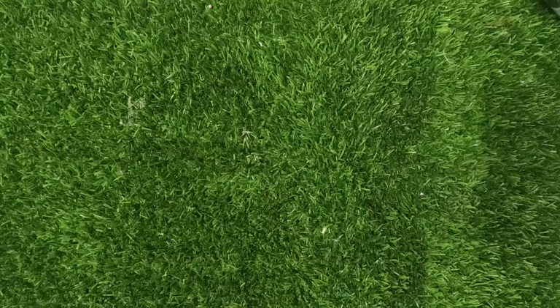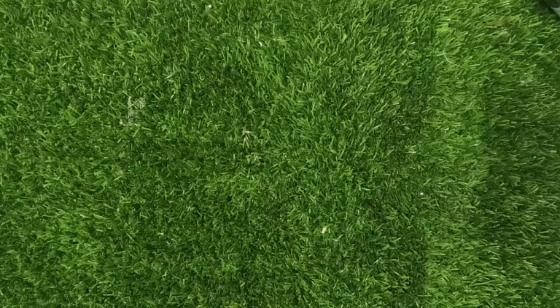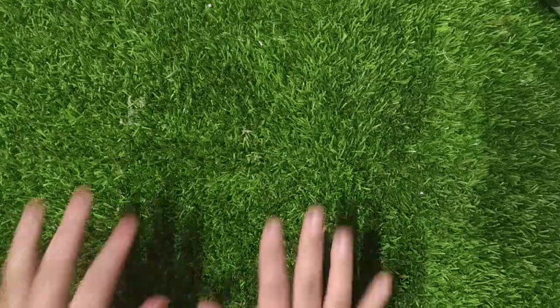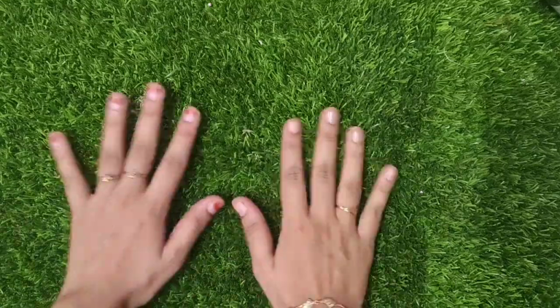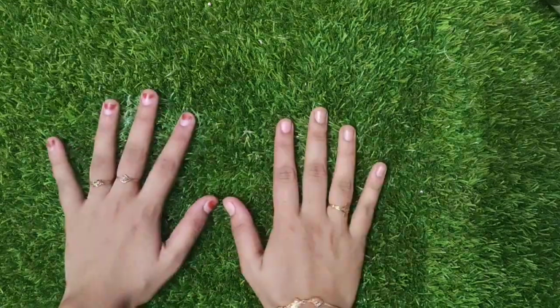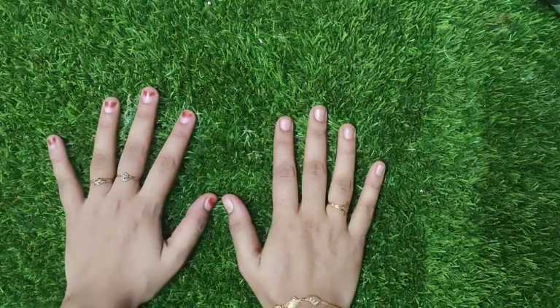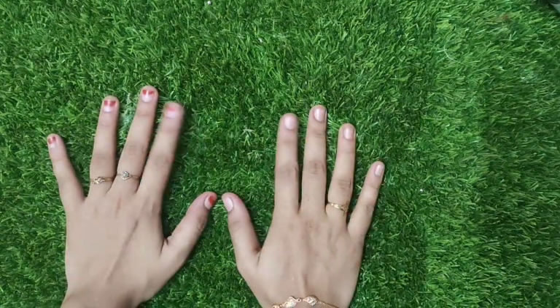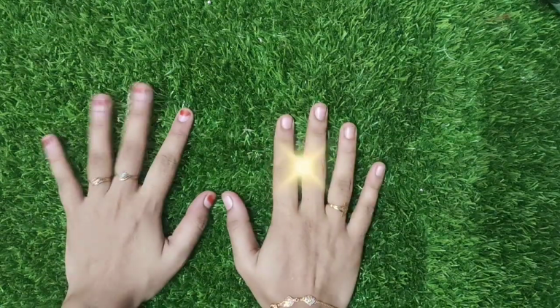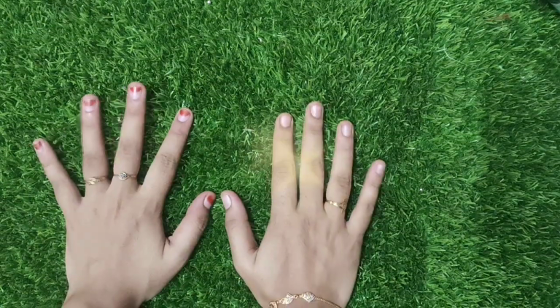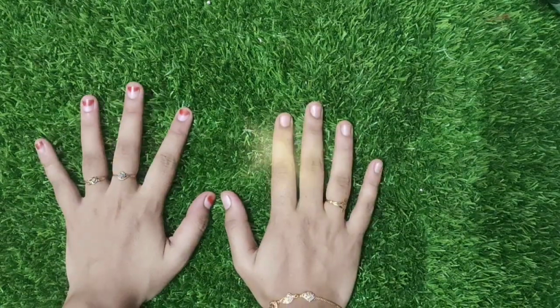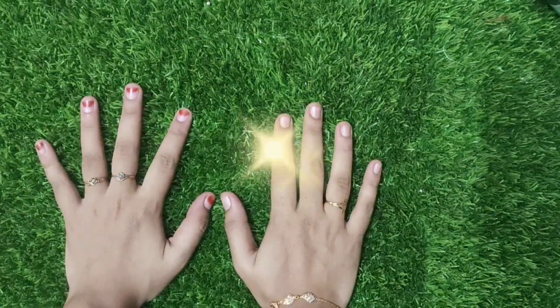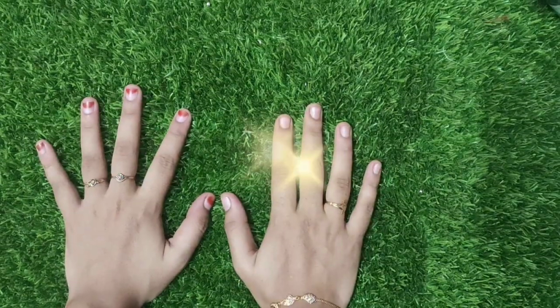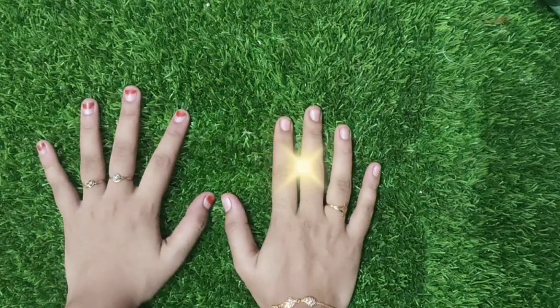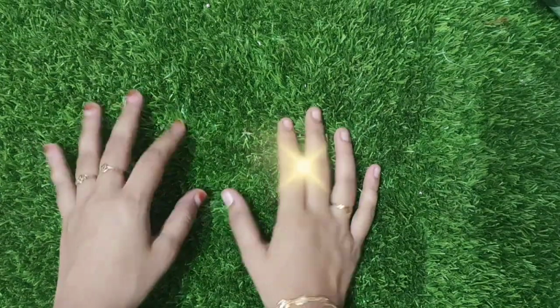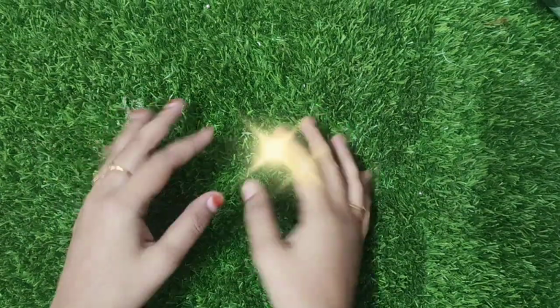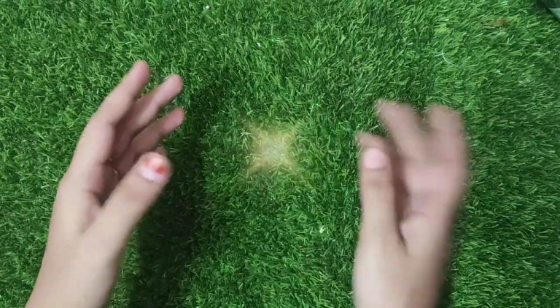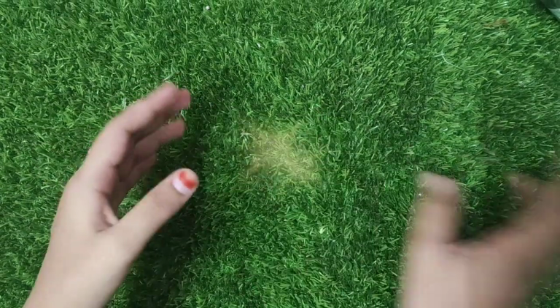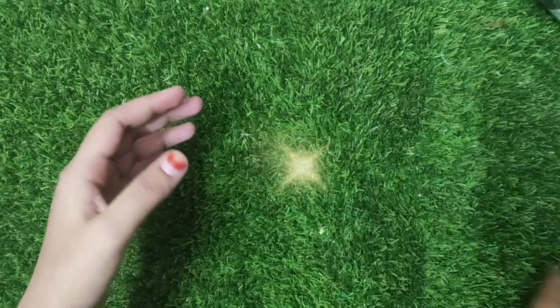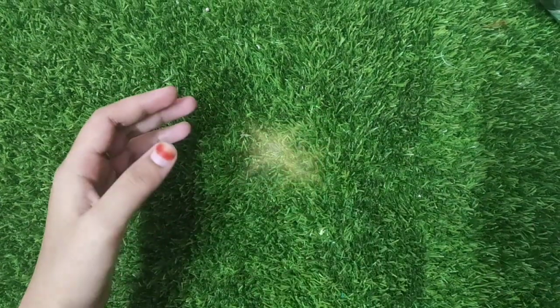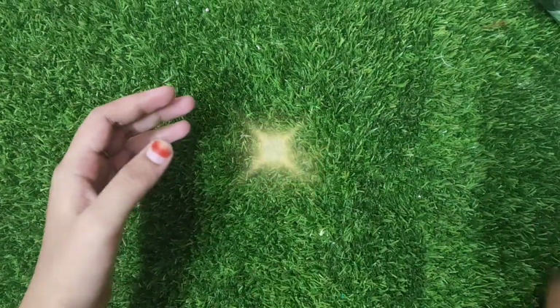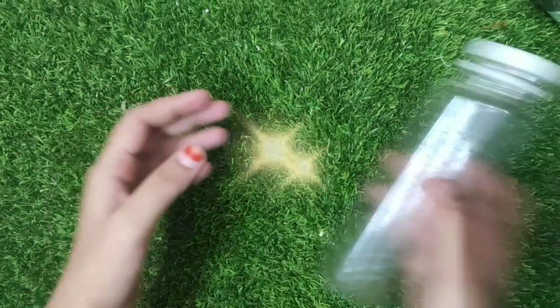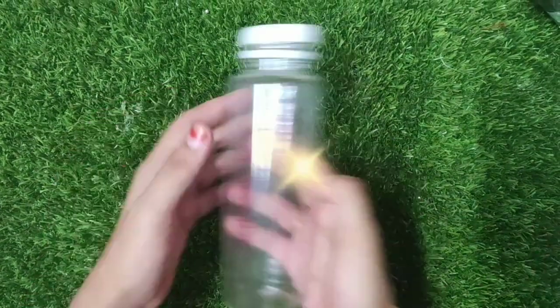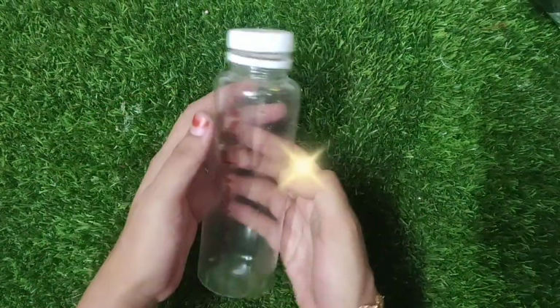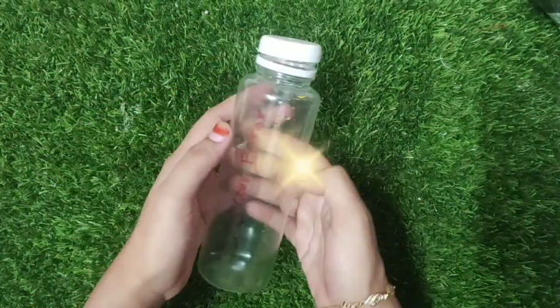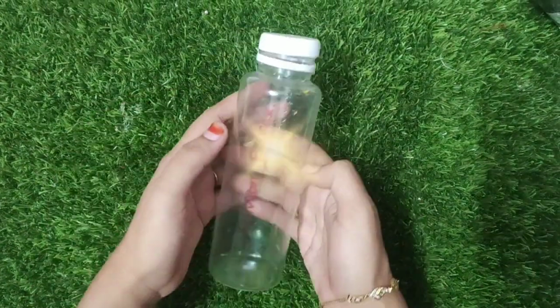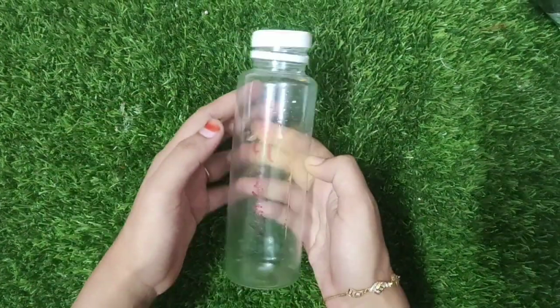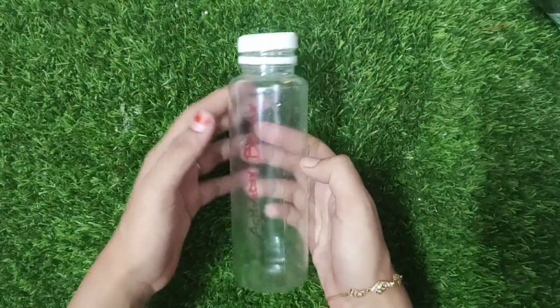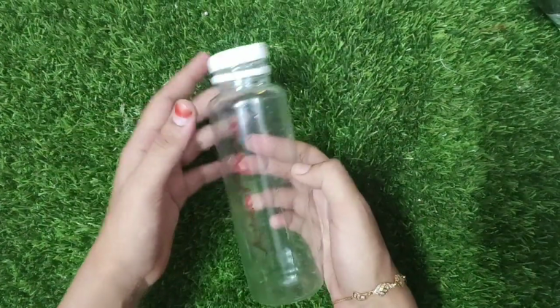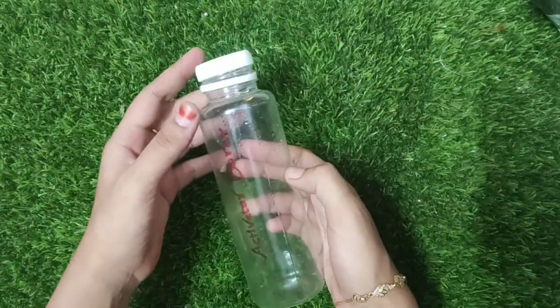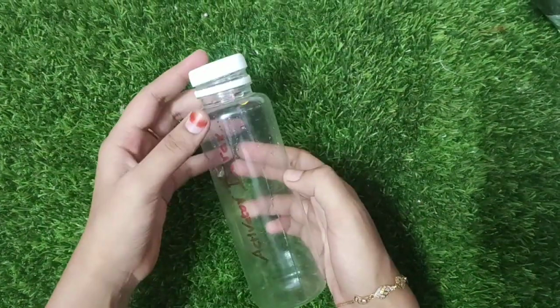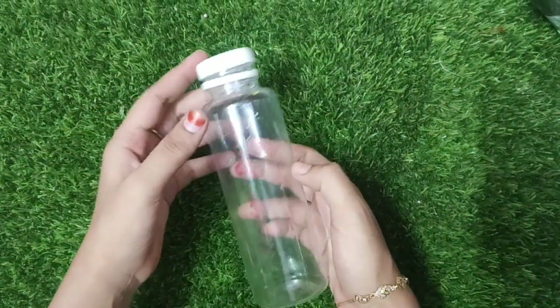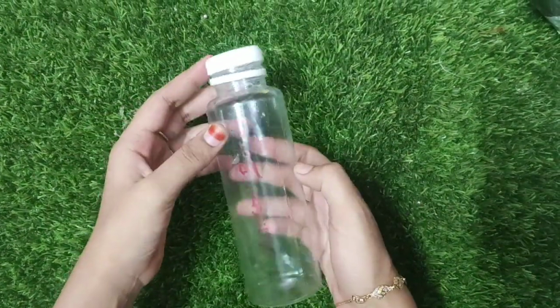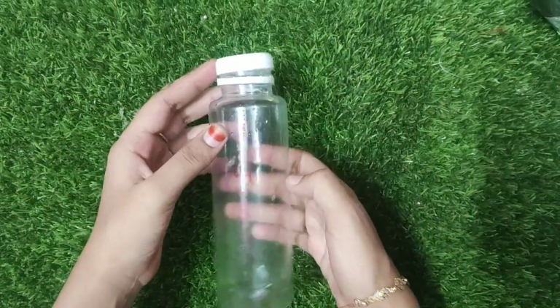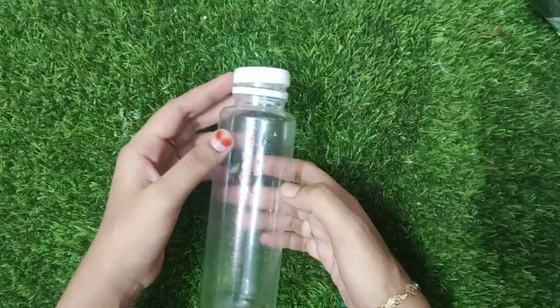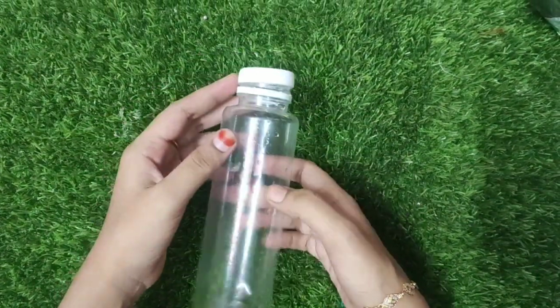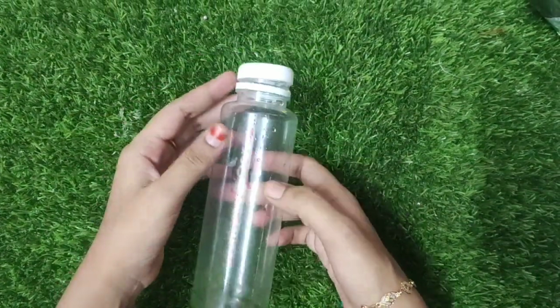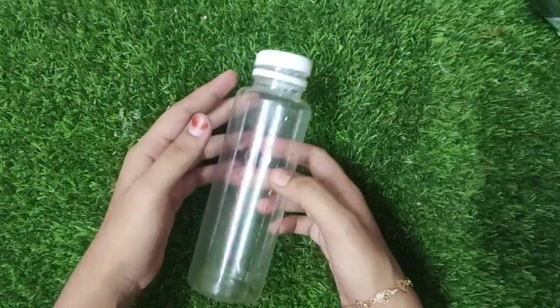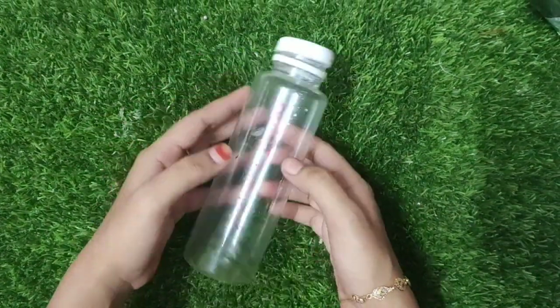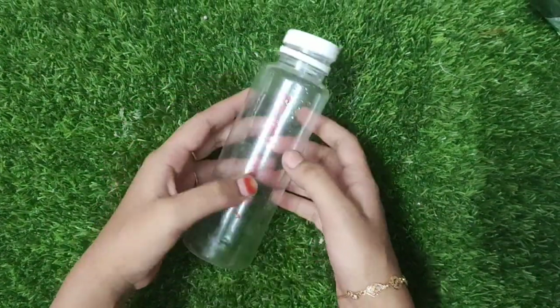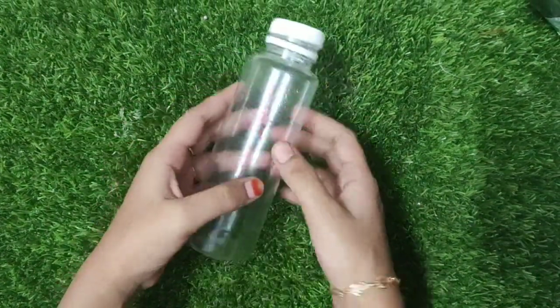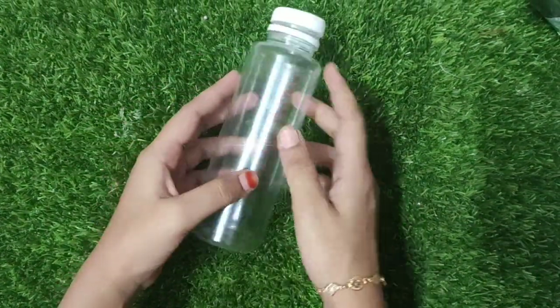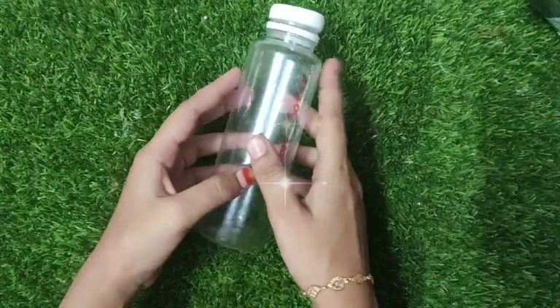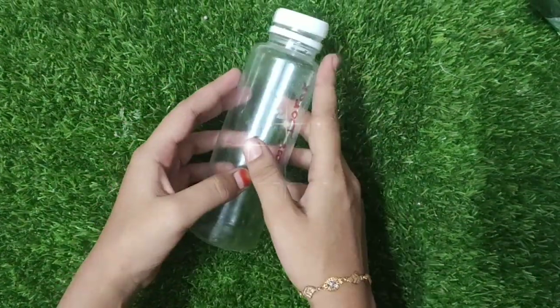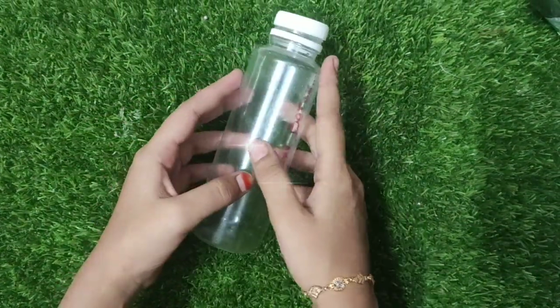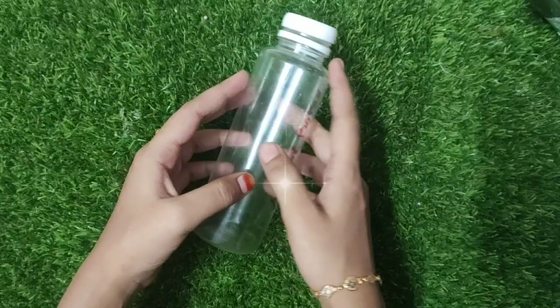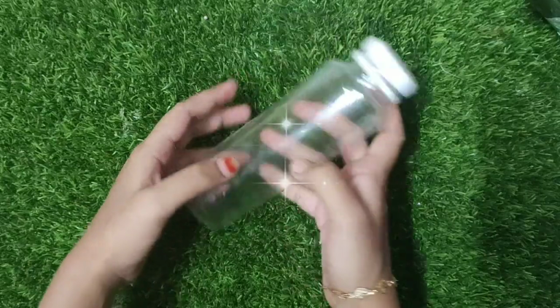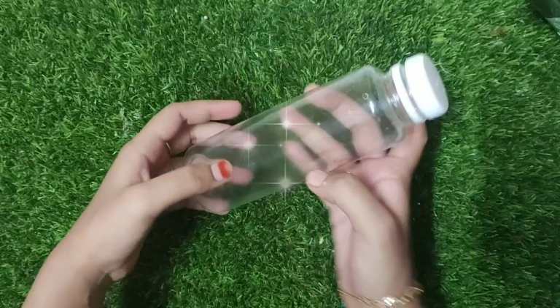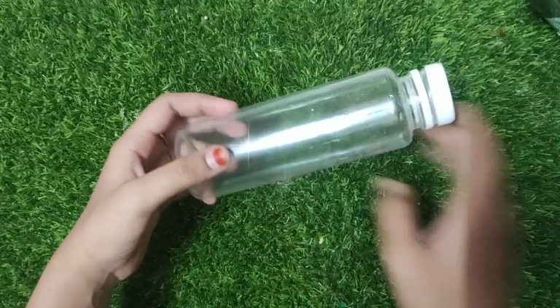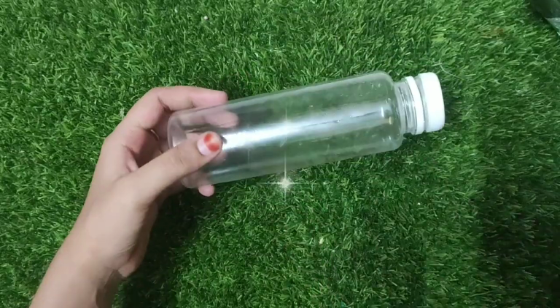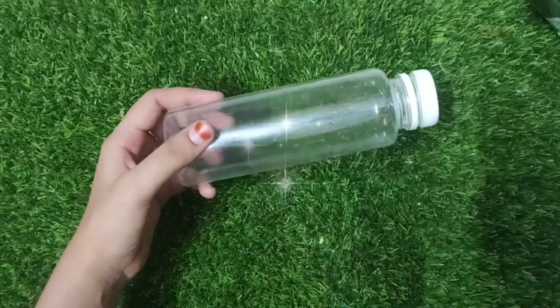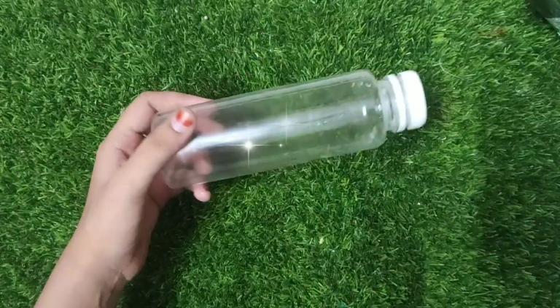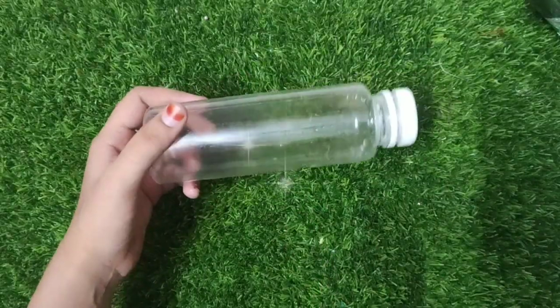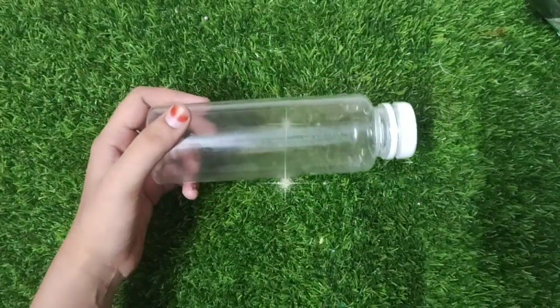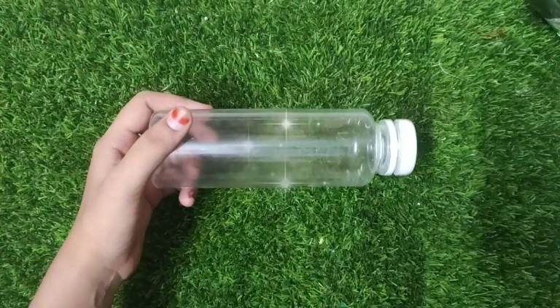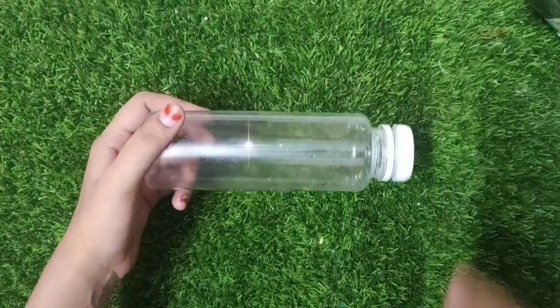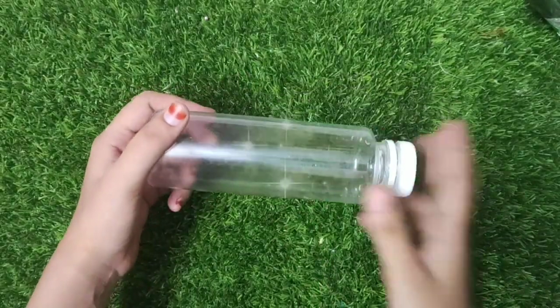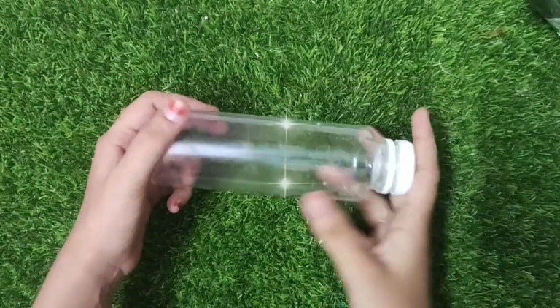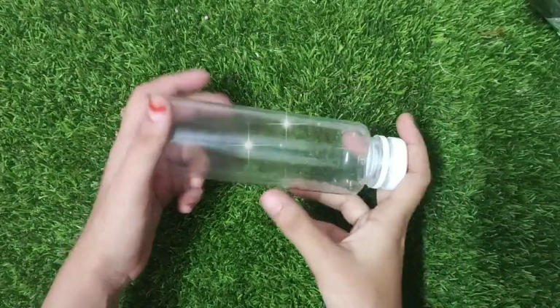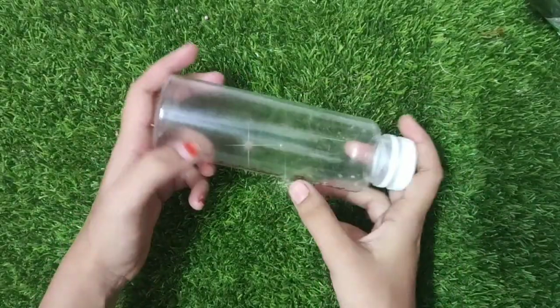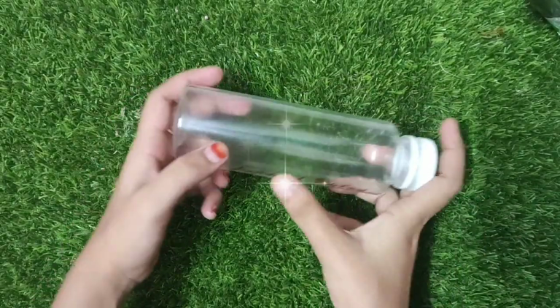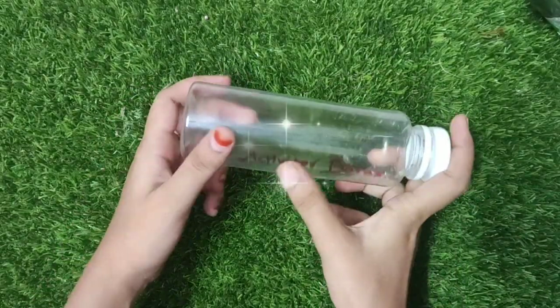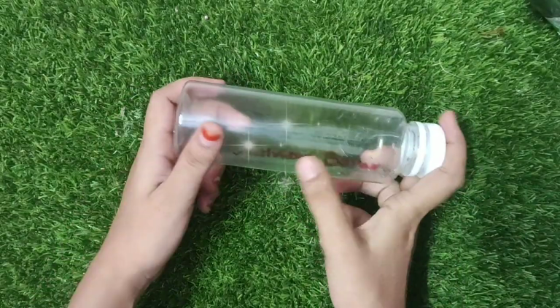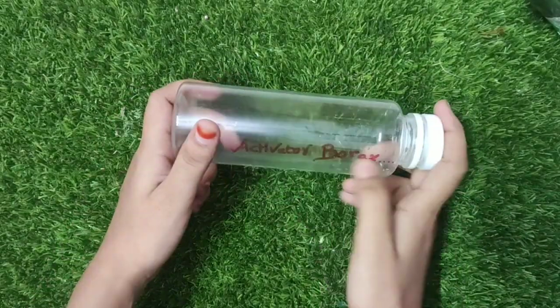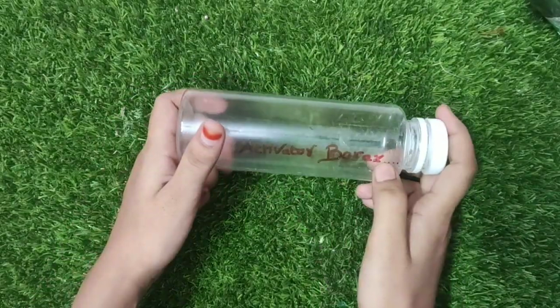Hi friends and families! Welcome back to my channel! We are going to do slime in the container.